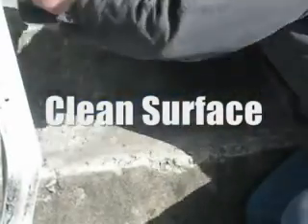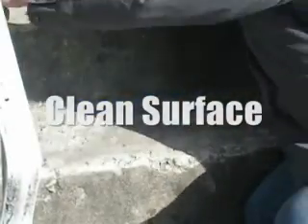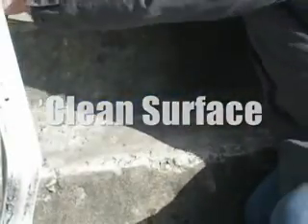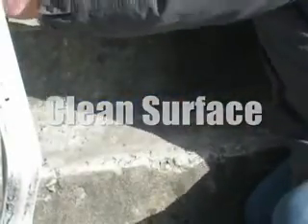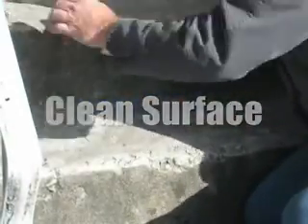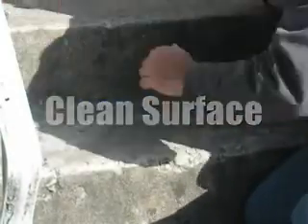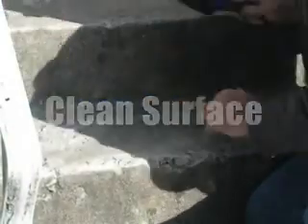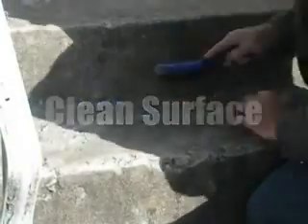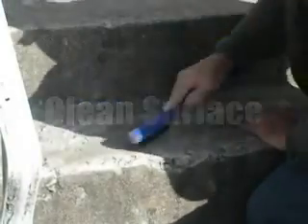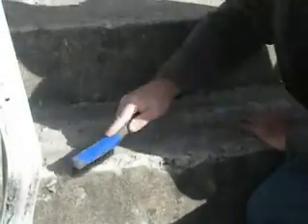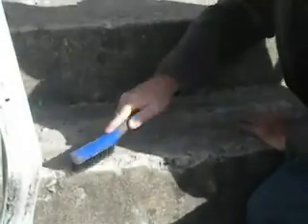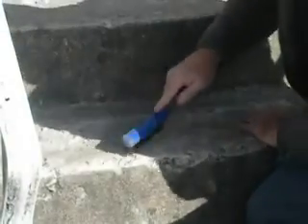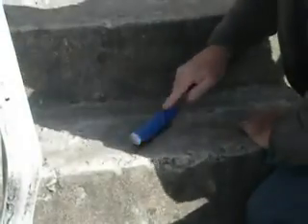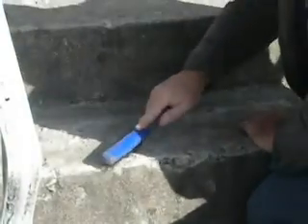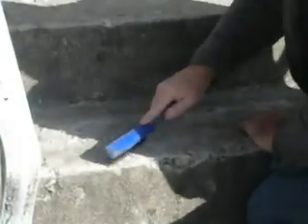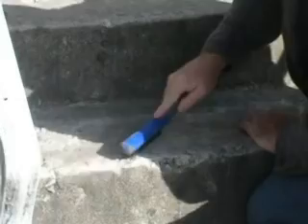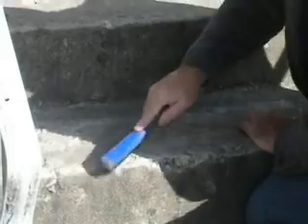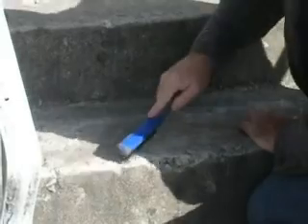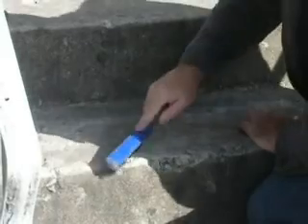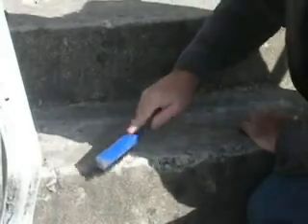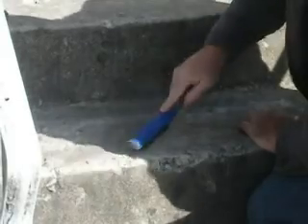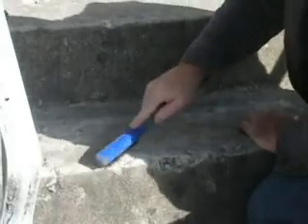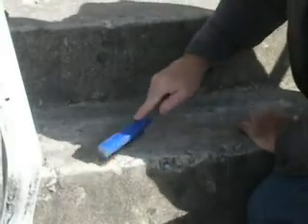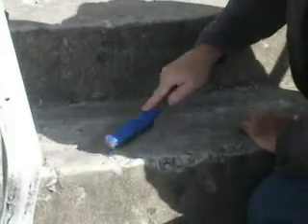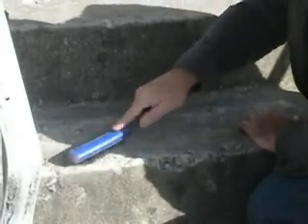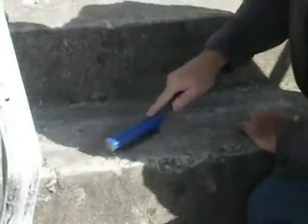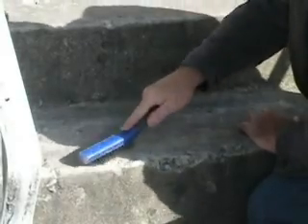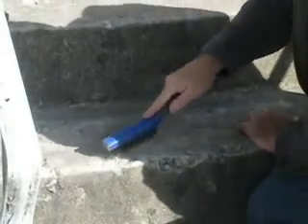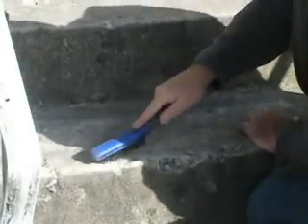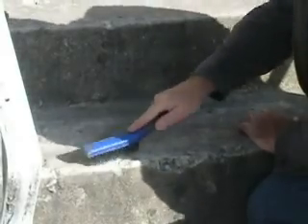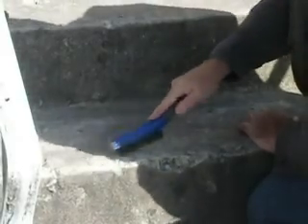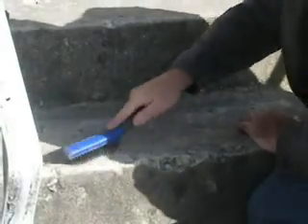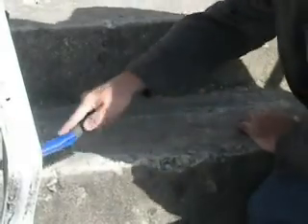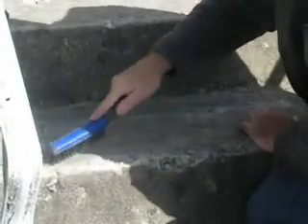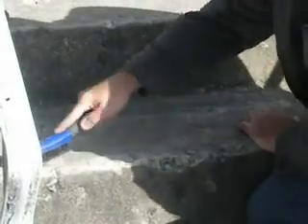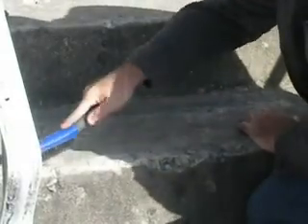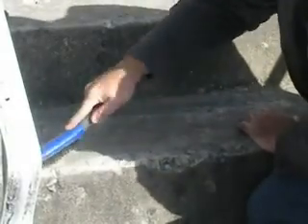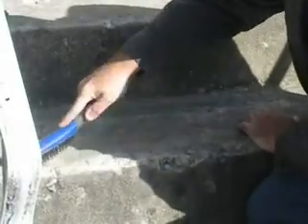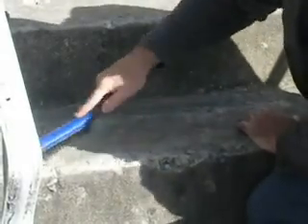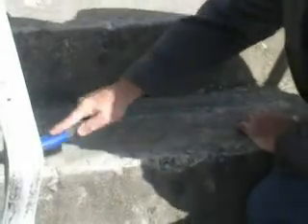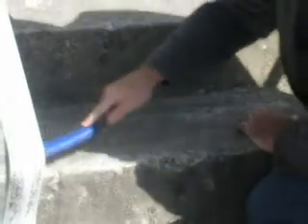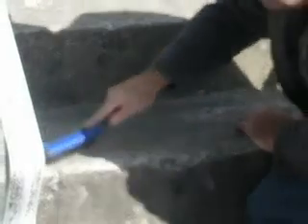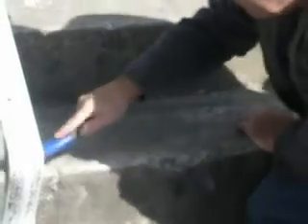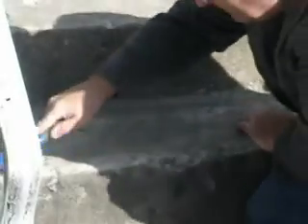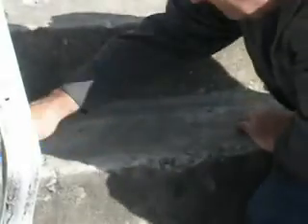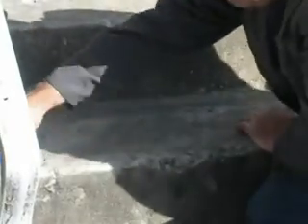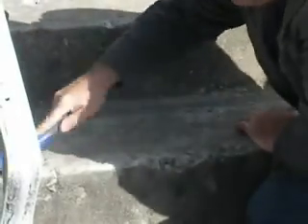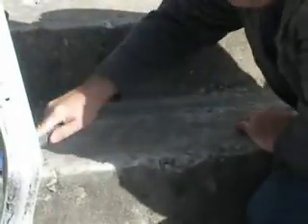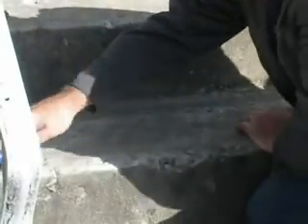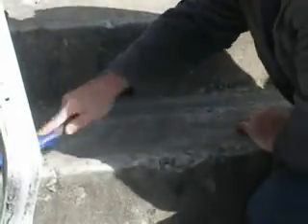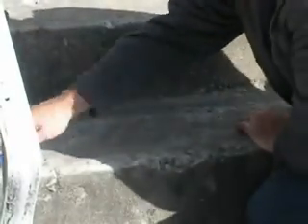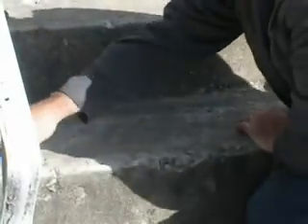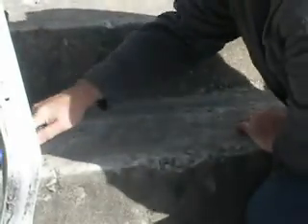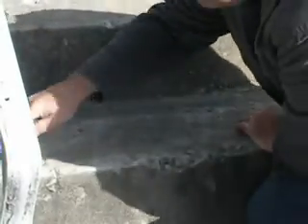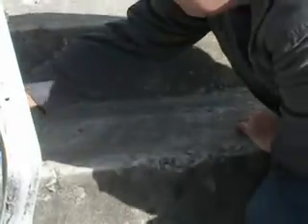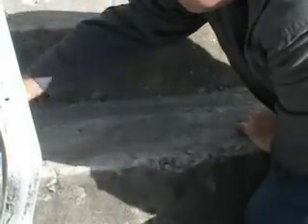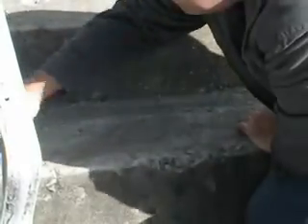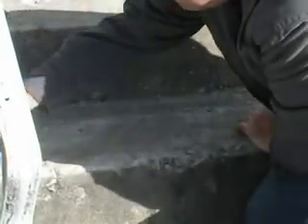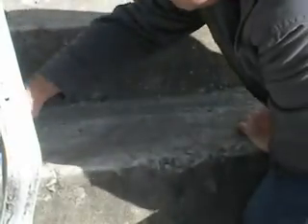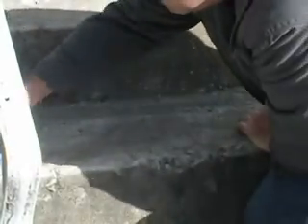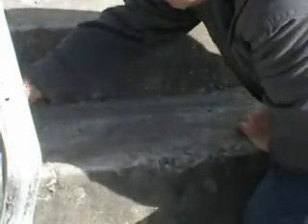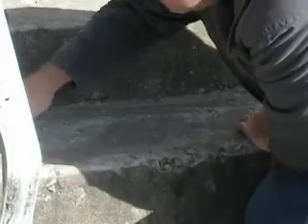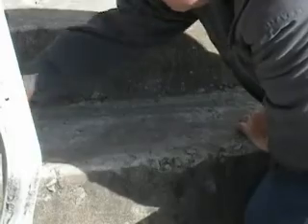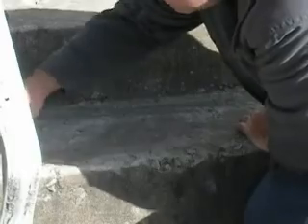Step number one: you want to get in and clean out a lot of the cracks, clean off a lot of the loose debris on the surface, and make it prepped for the power wash.